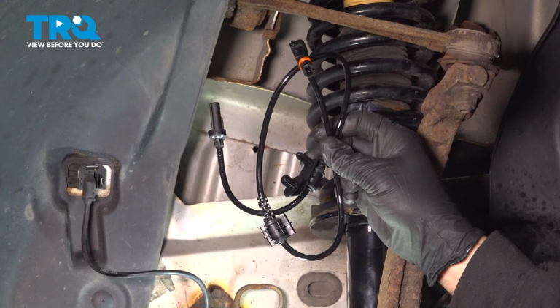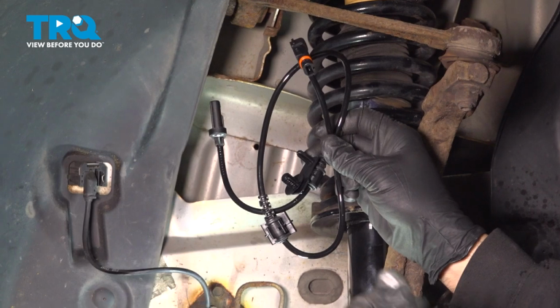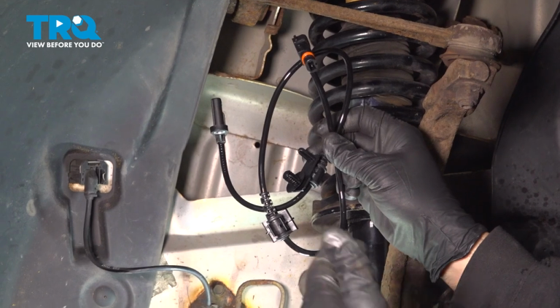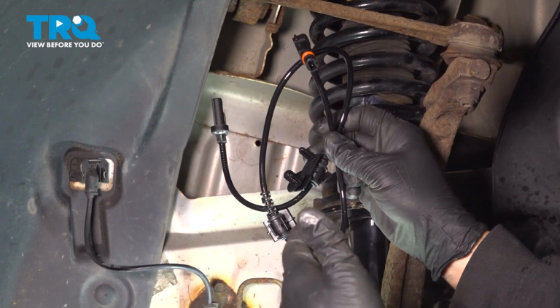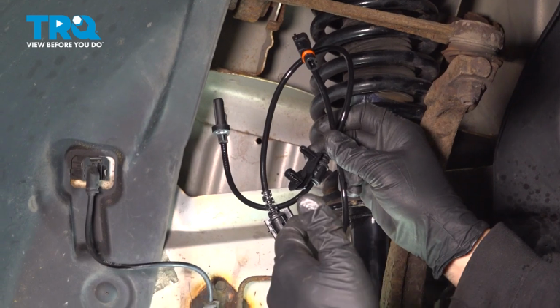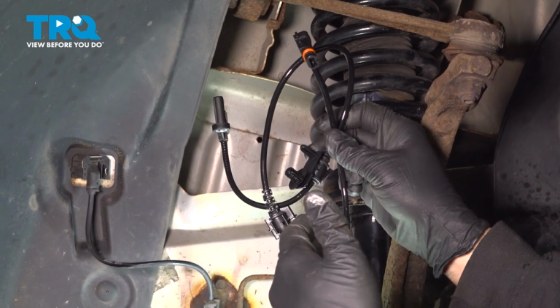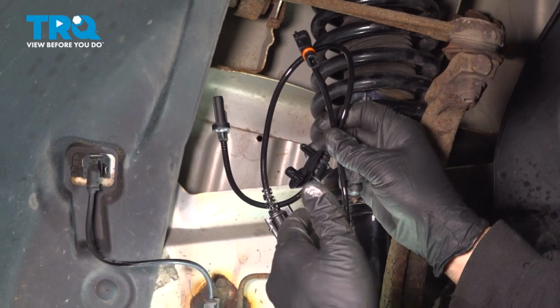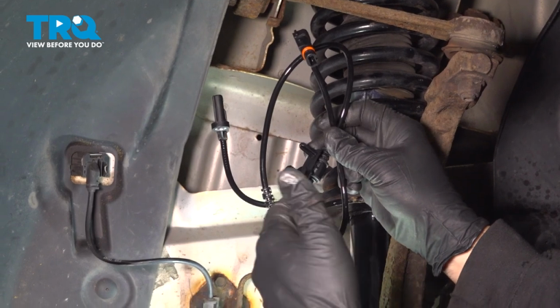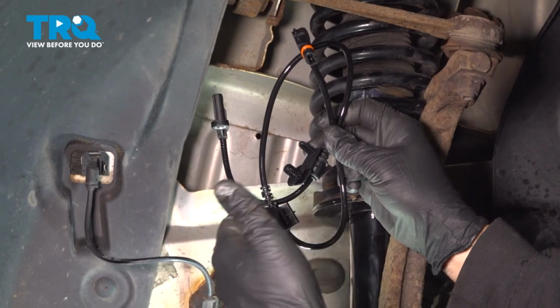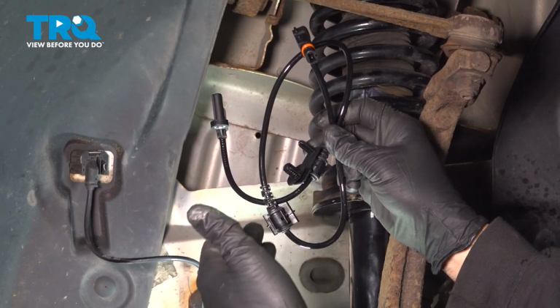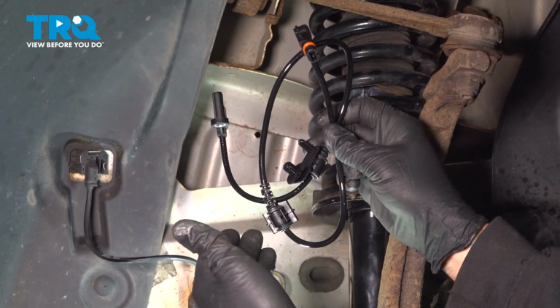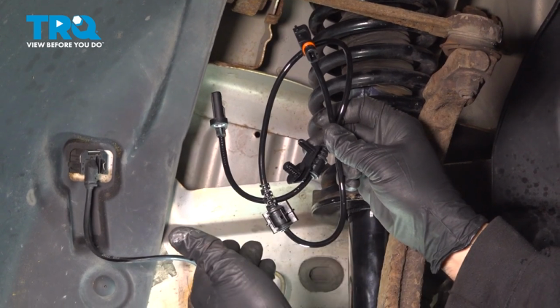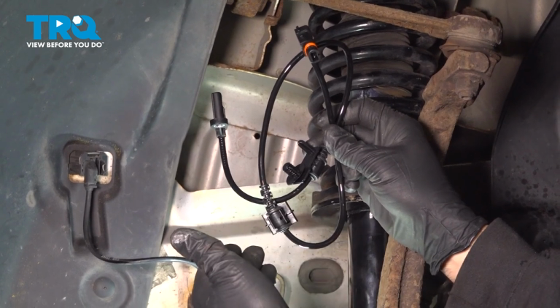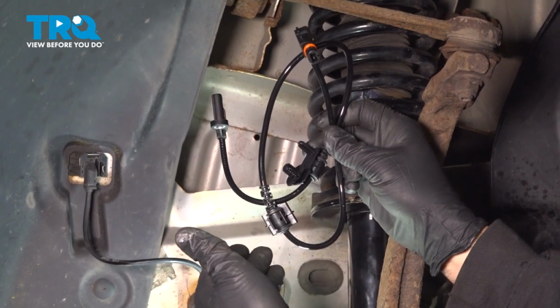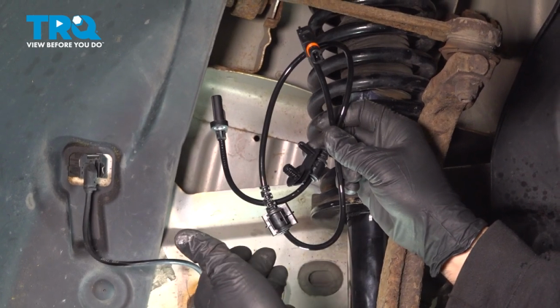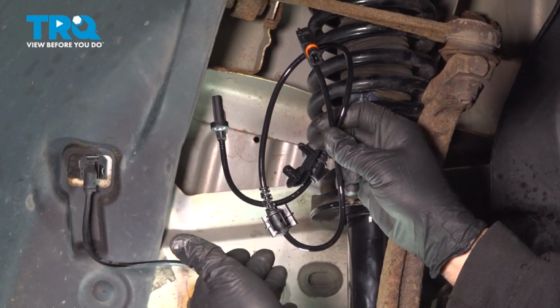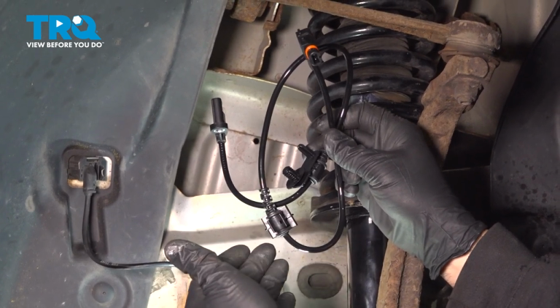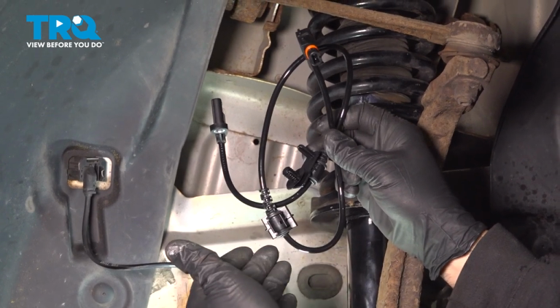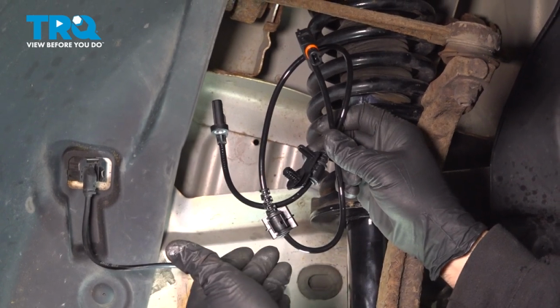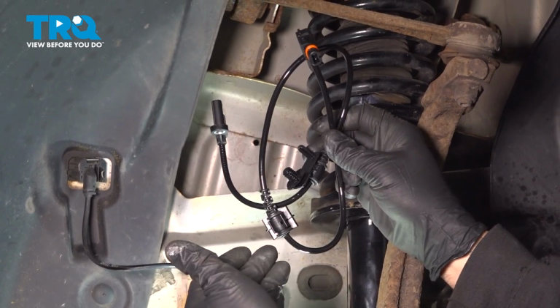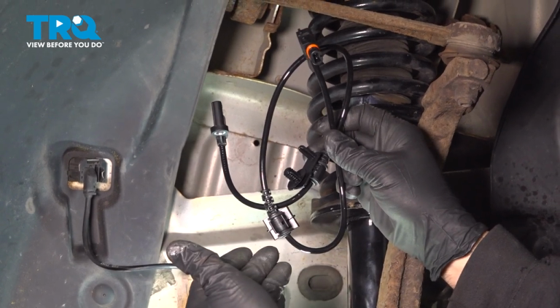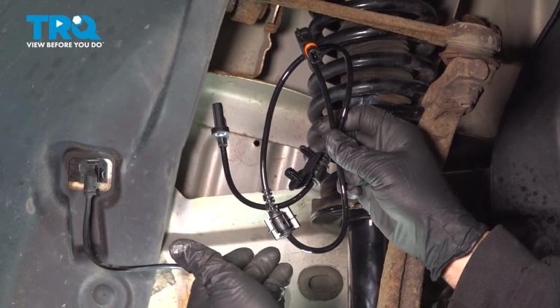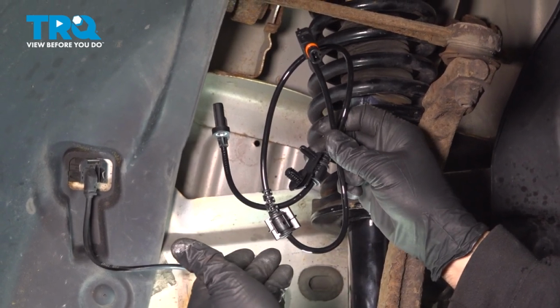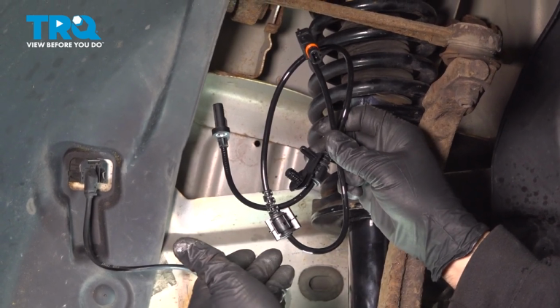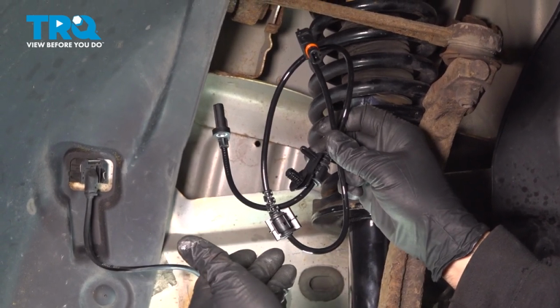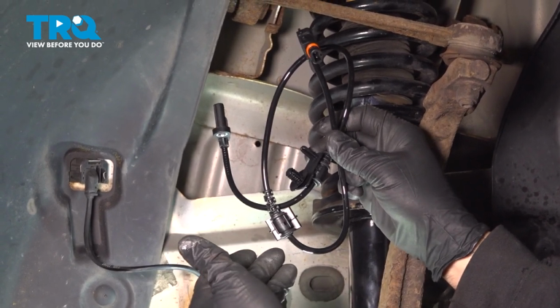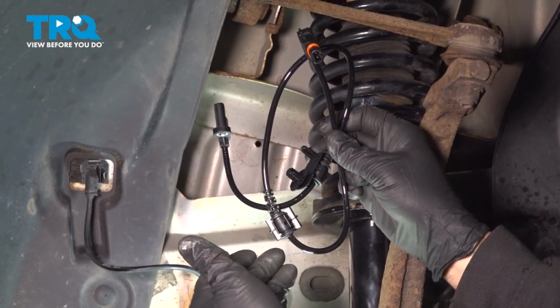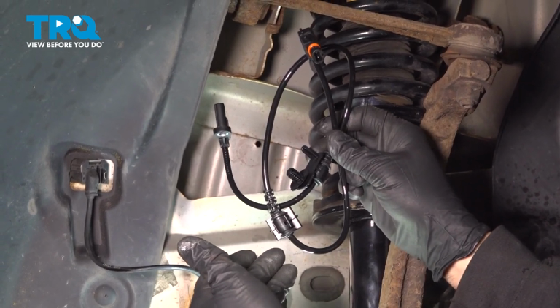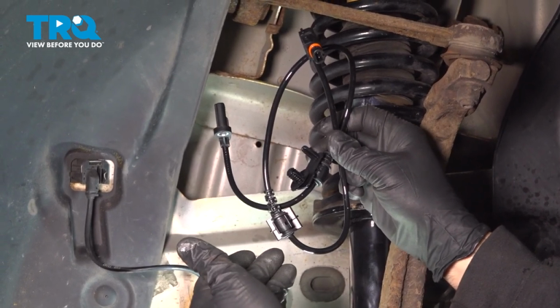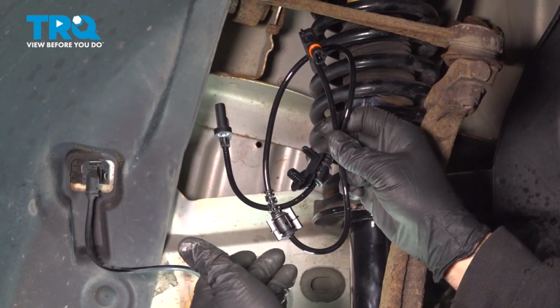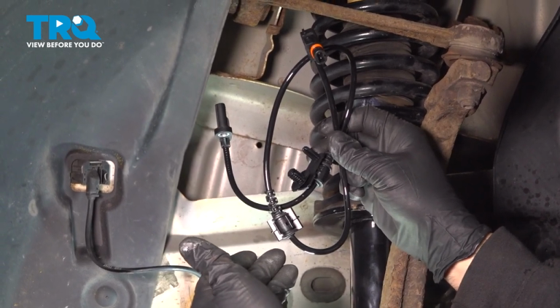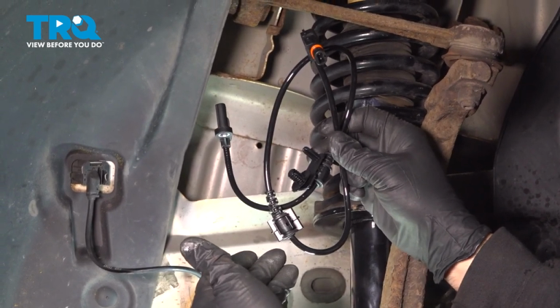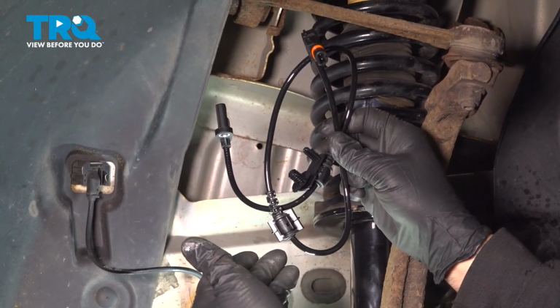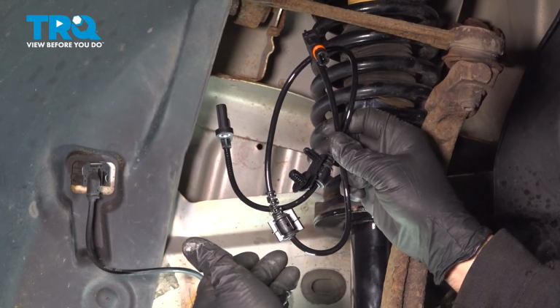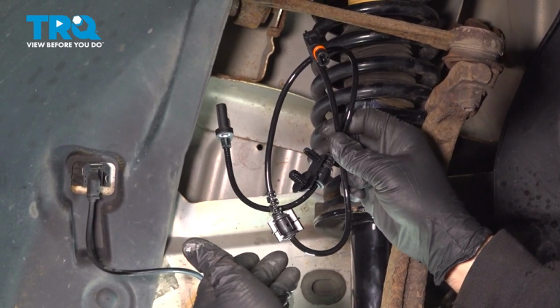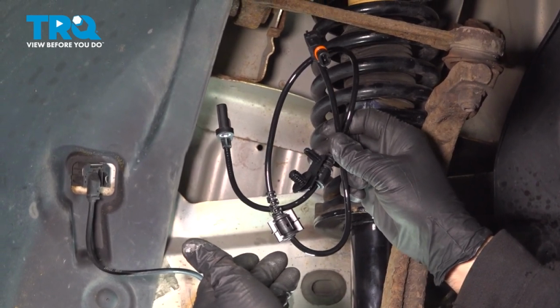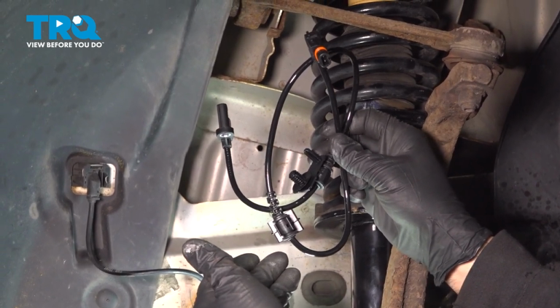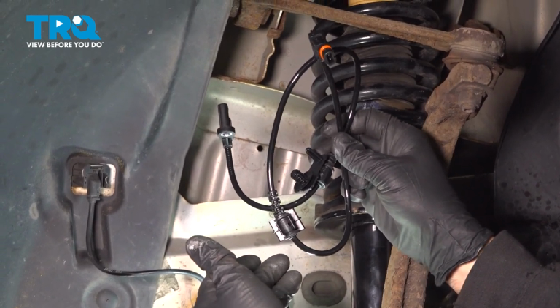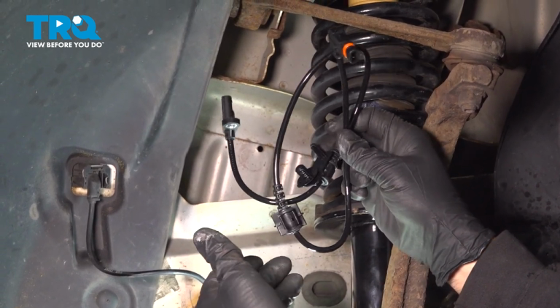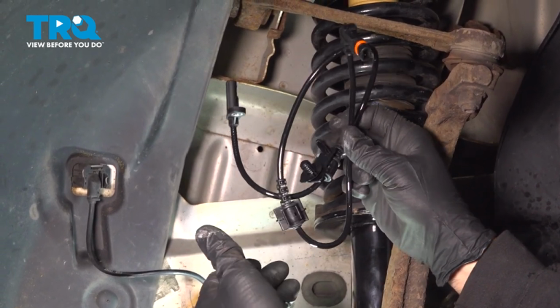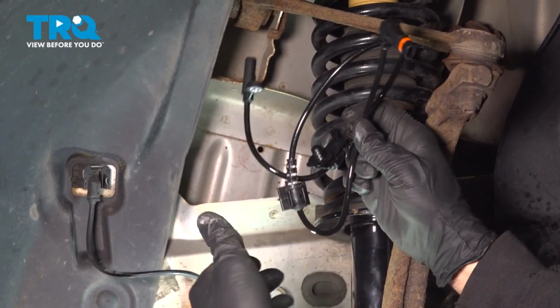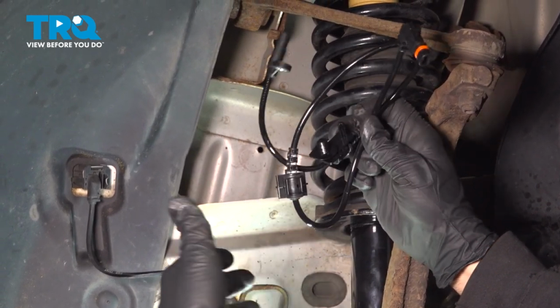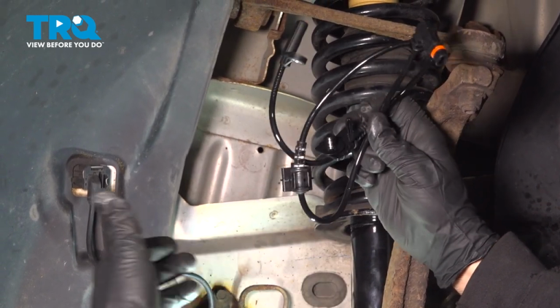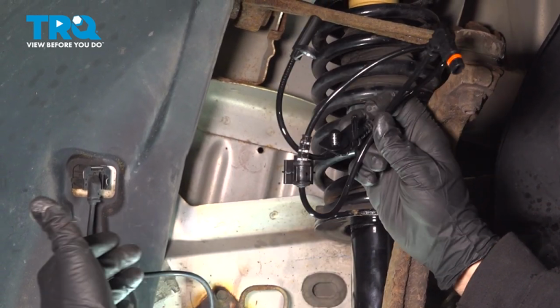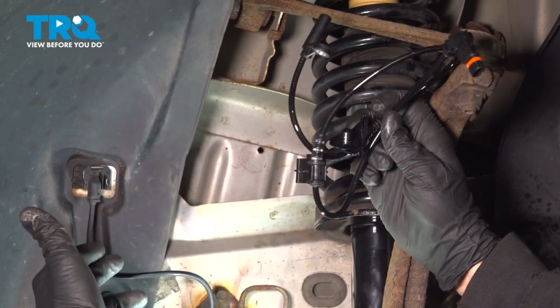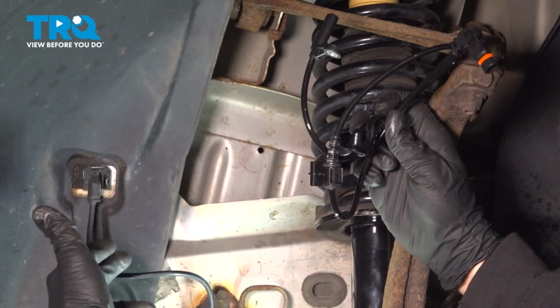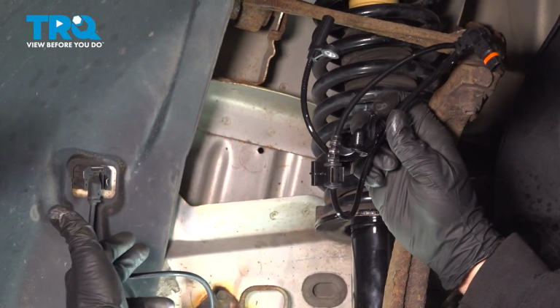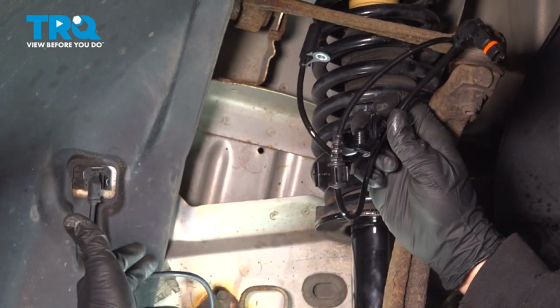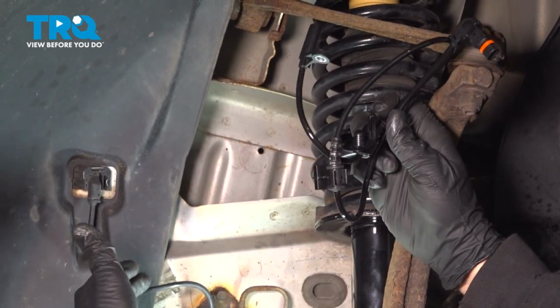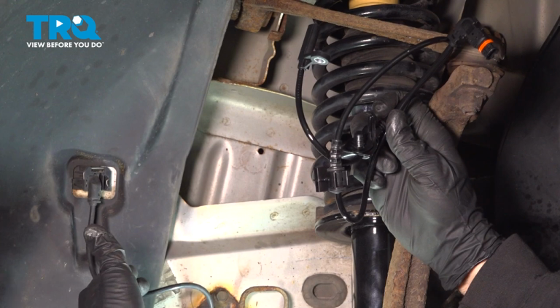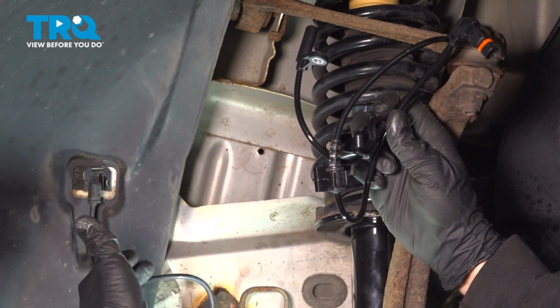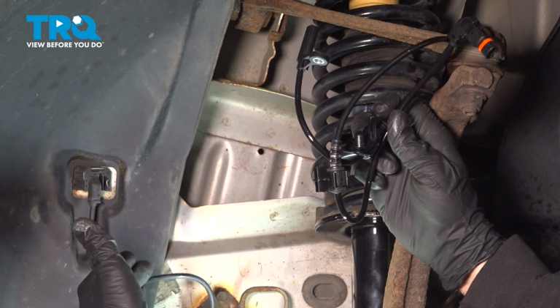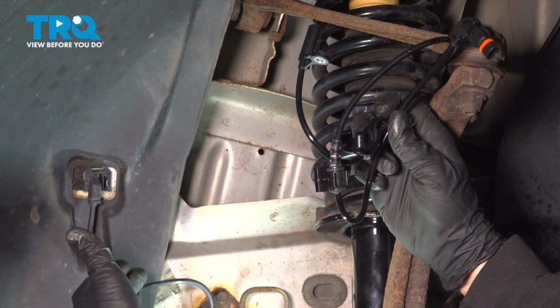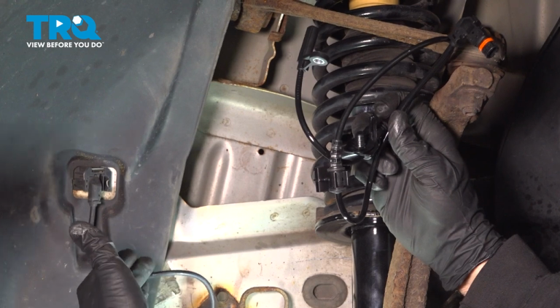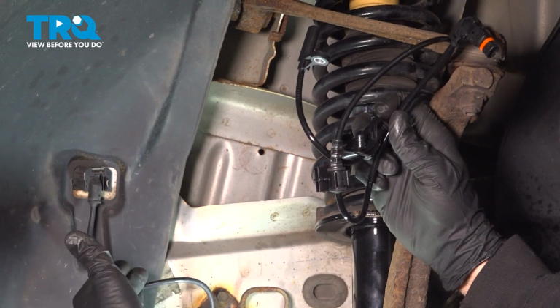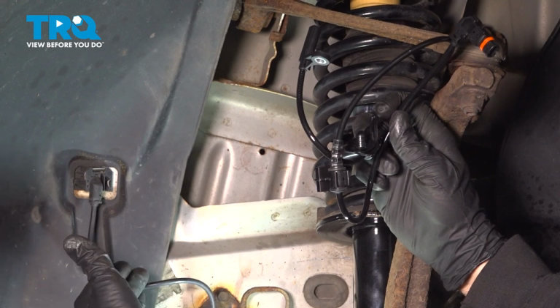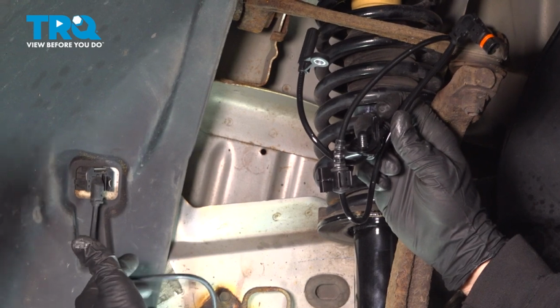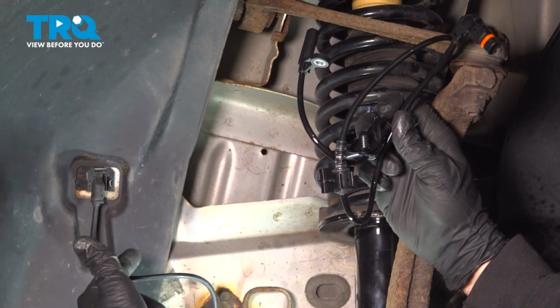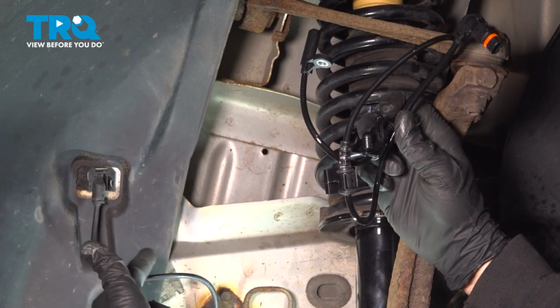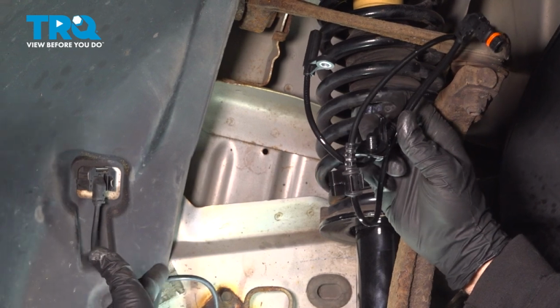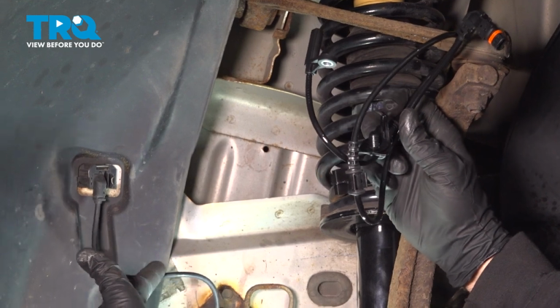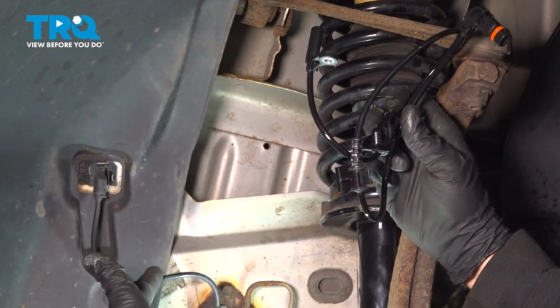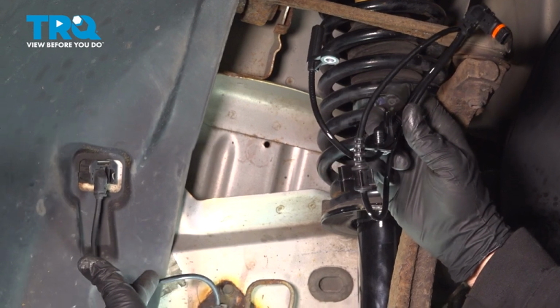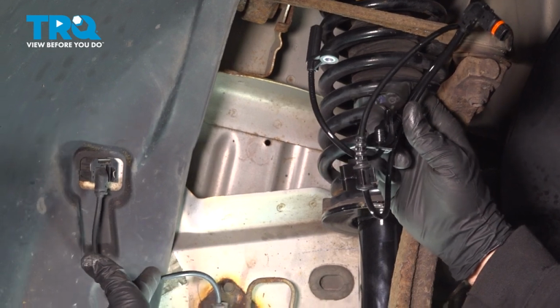In this video, we're going to show you how to replace your driver side front ABS speed sensor, located right behind your front wheel here.